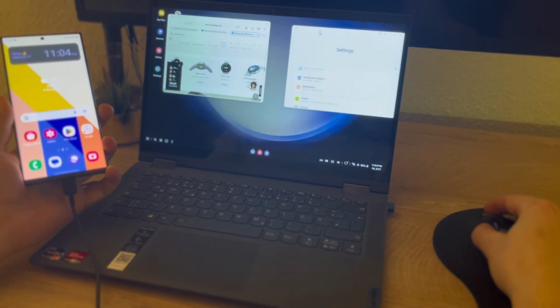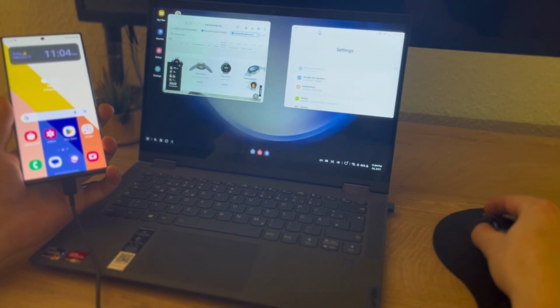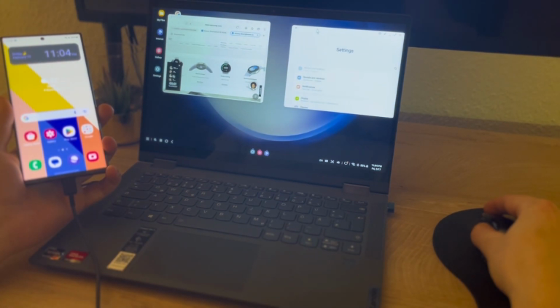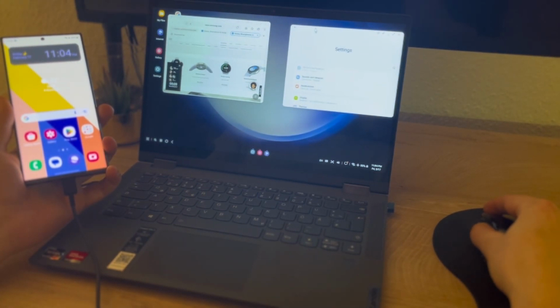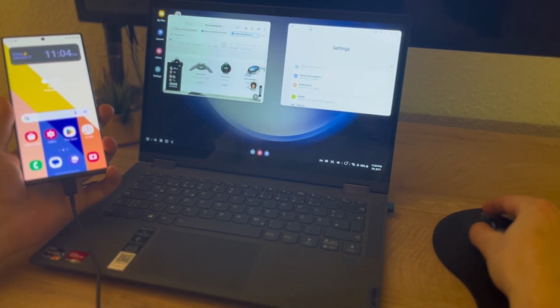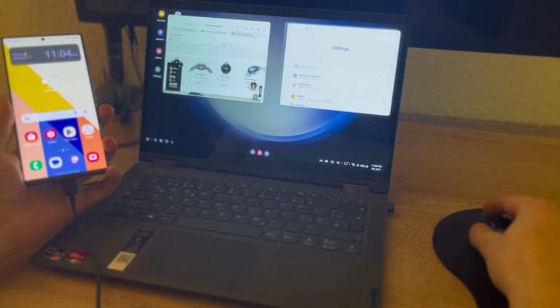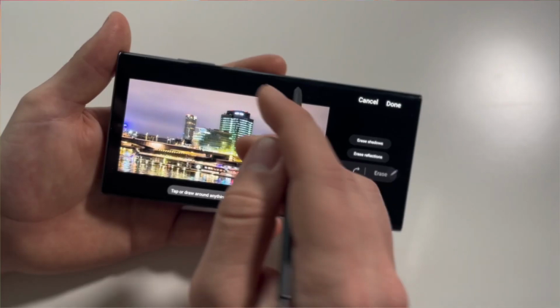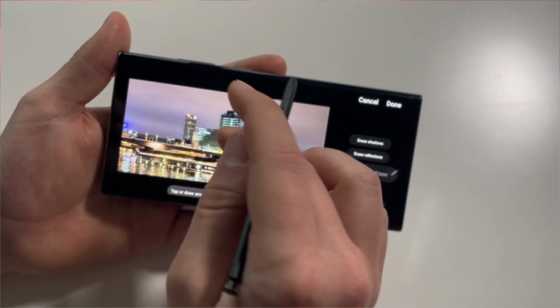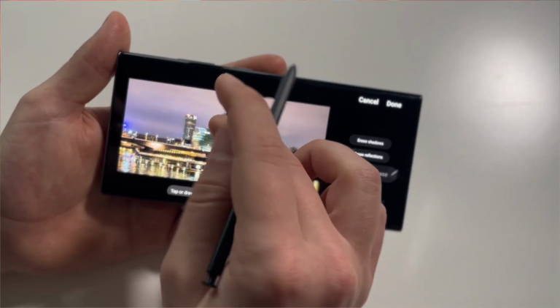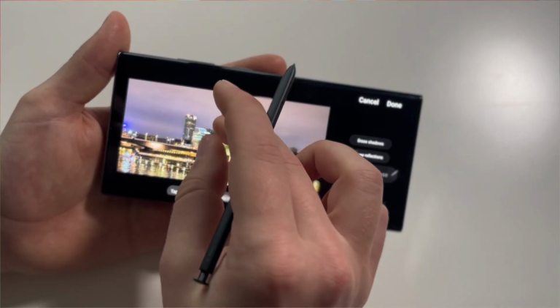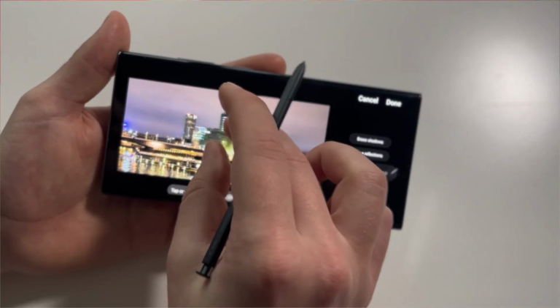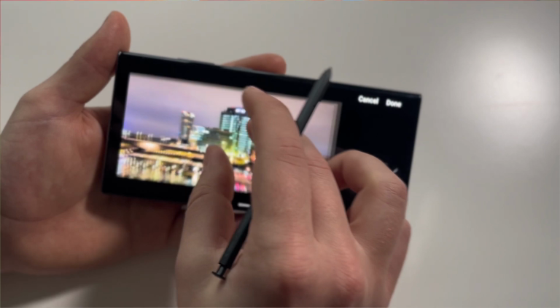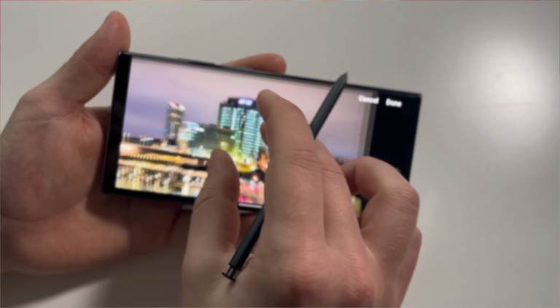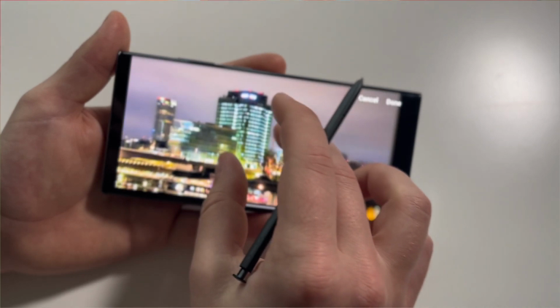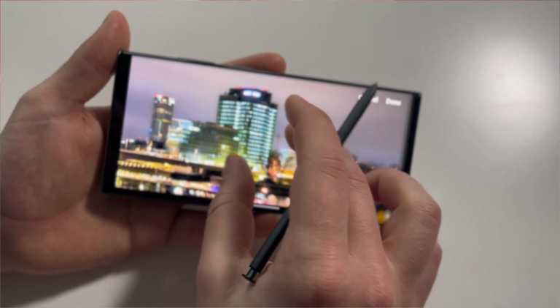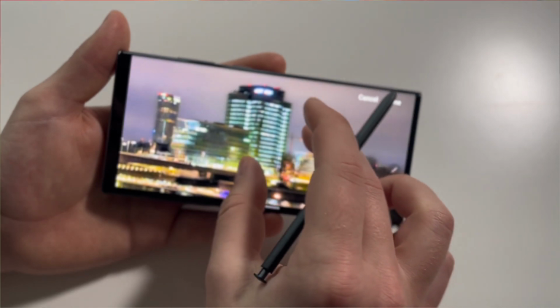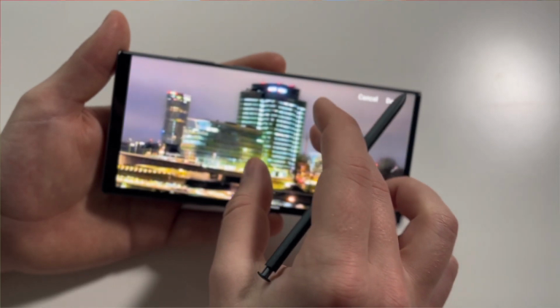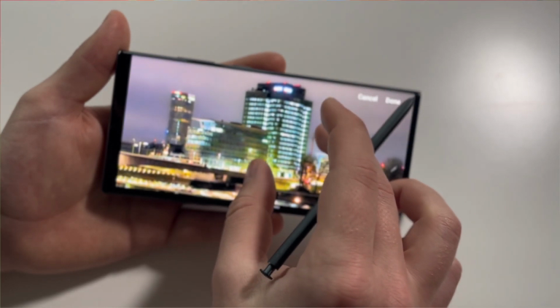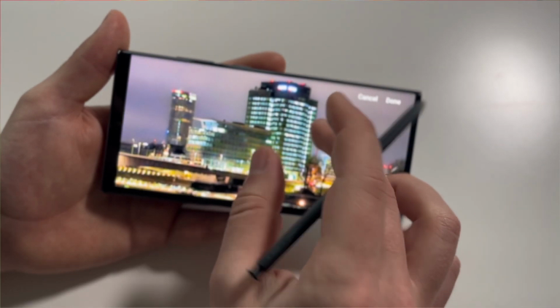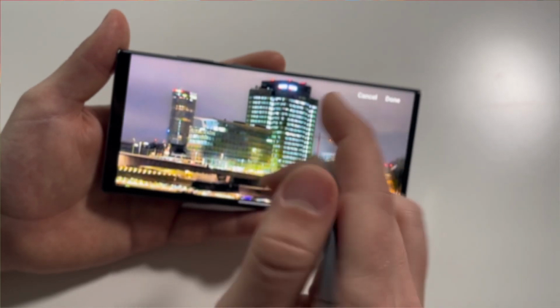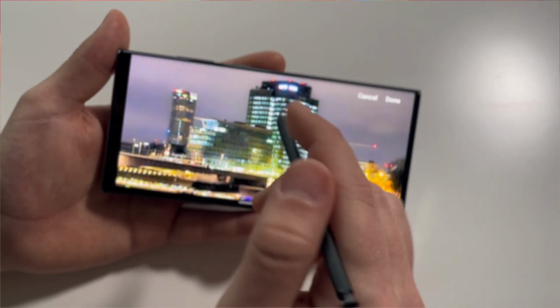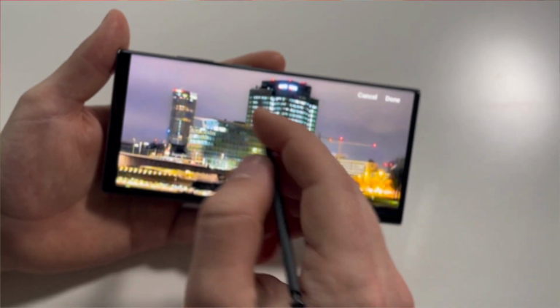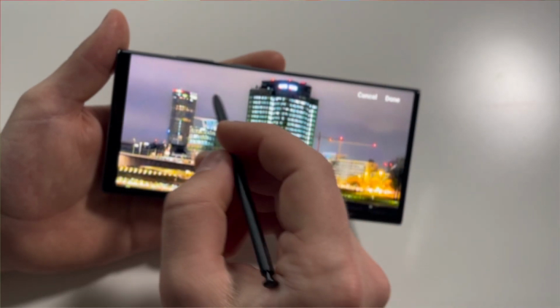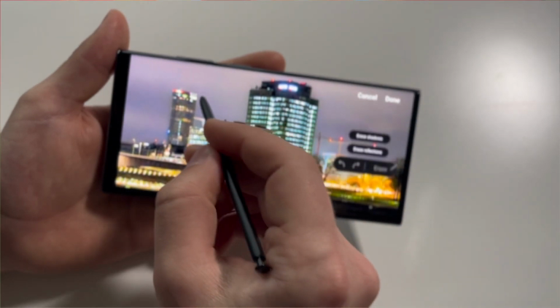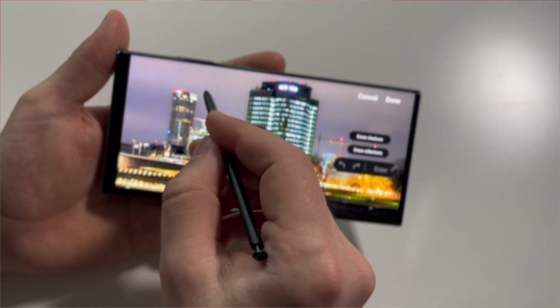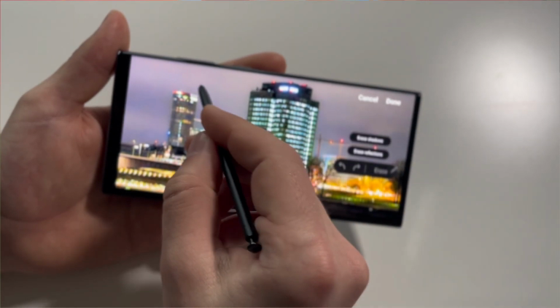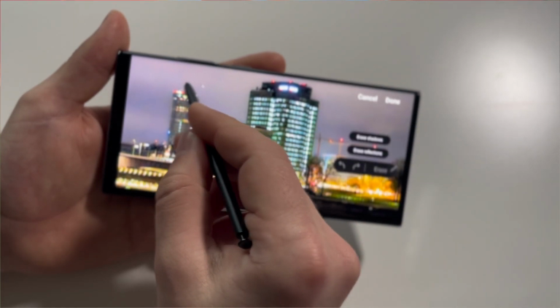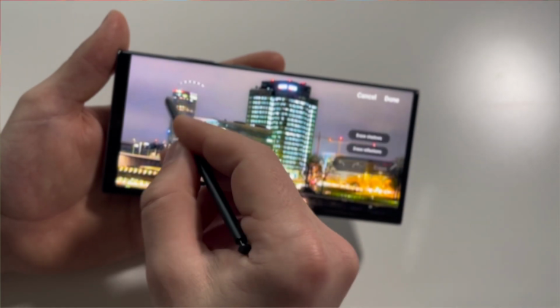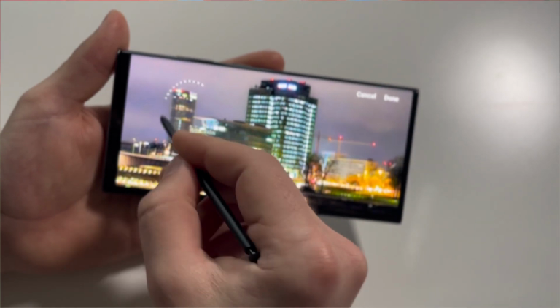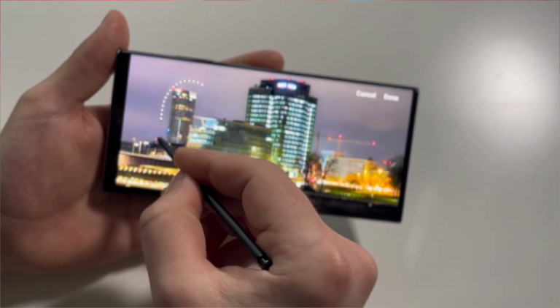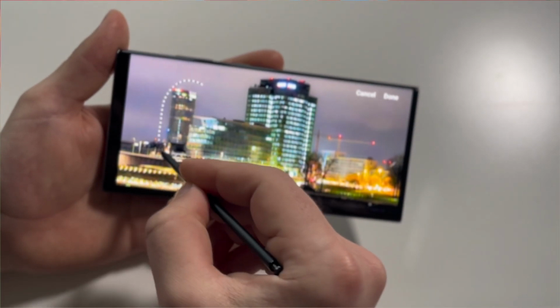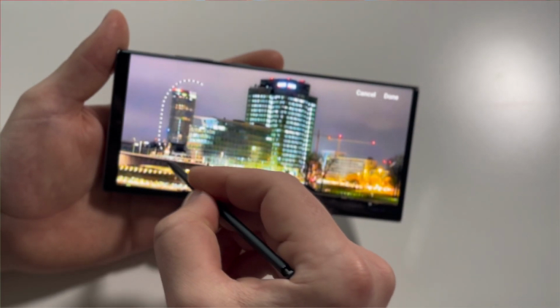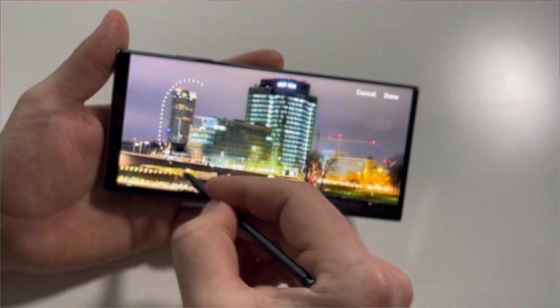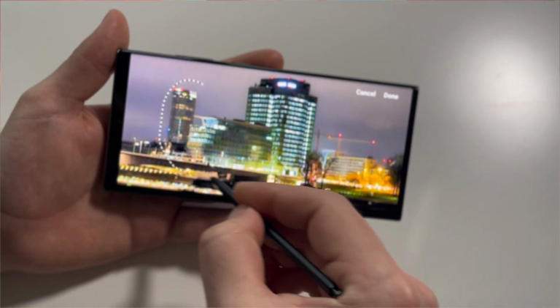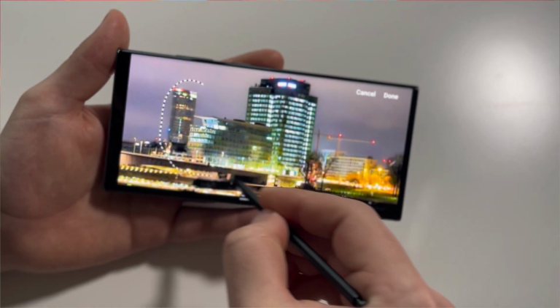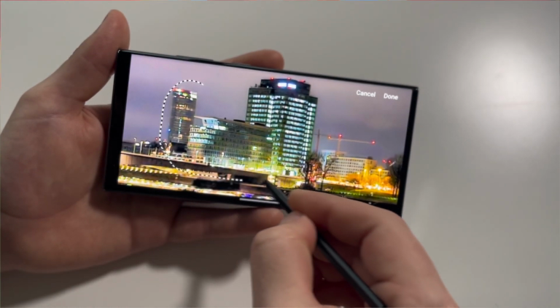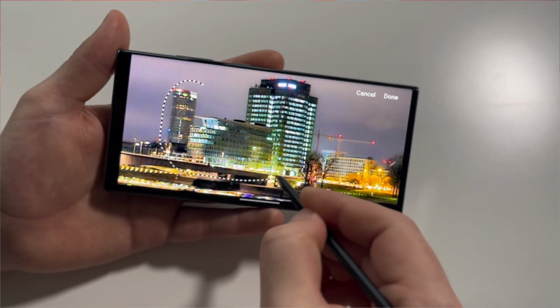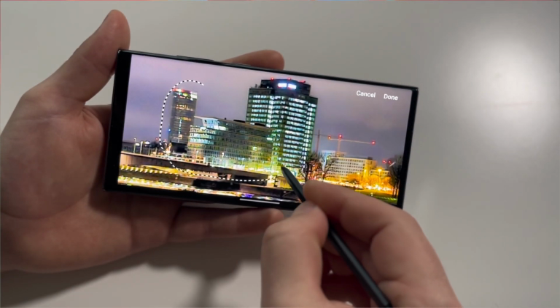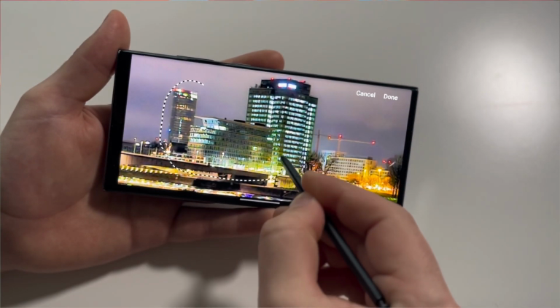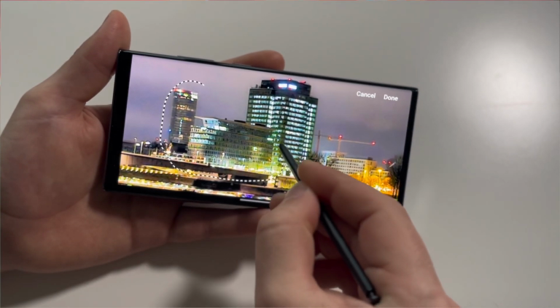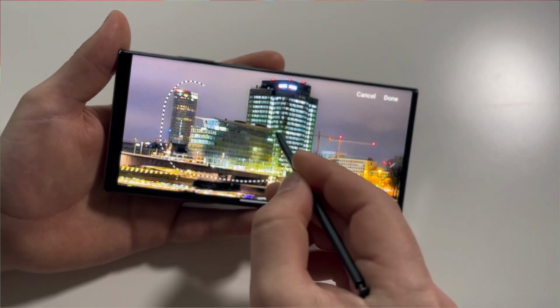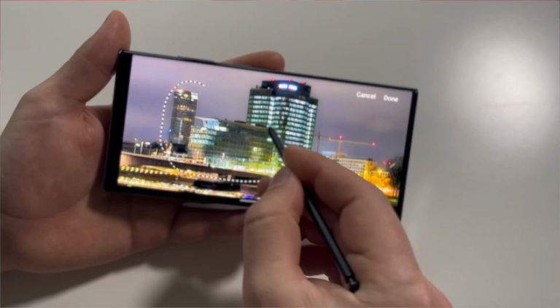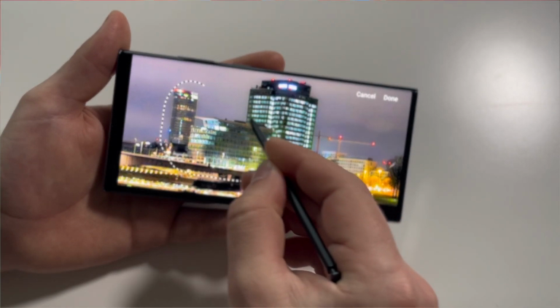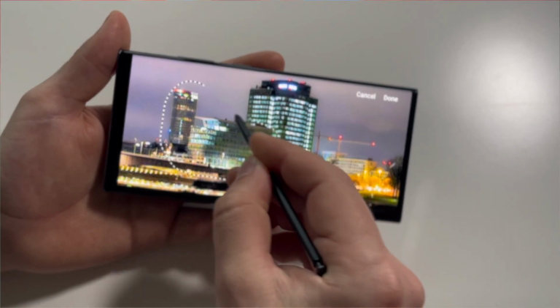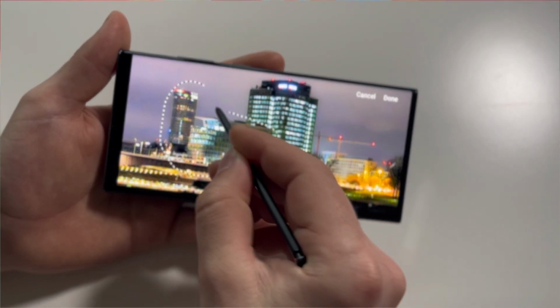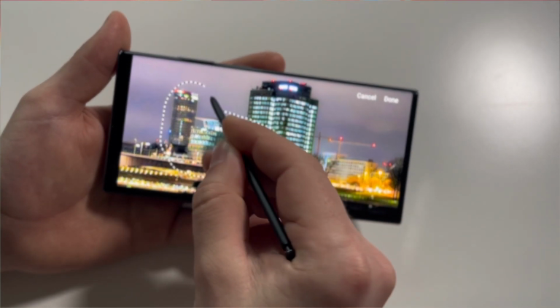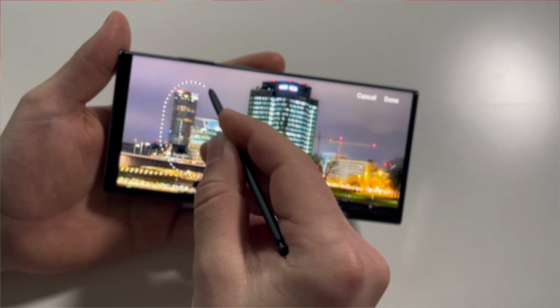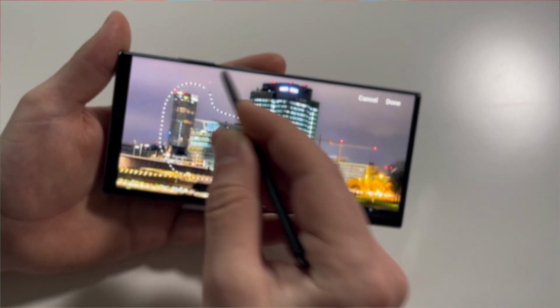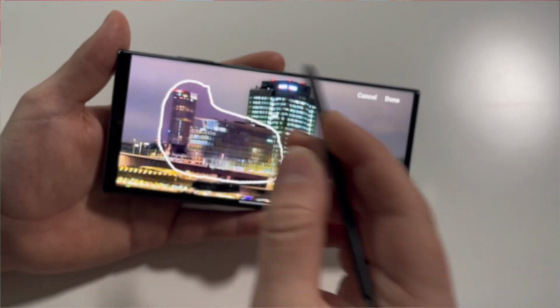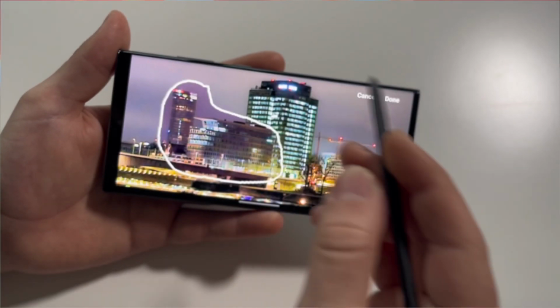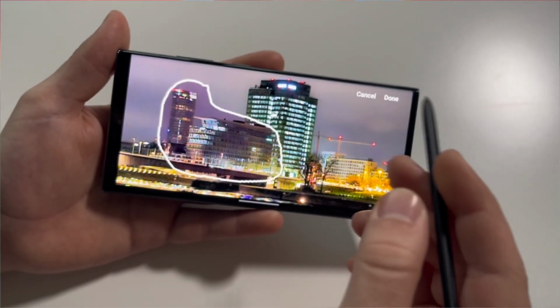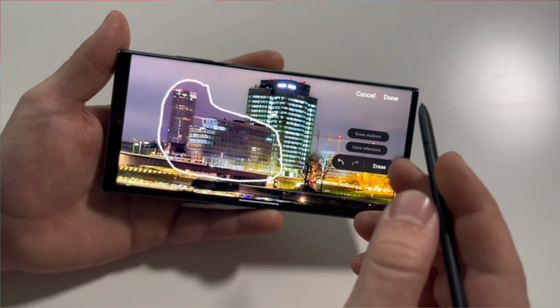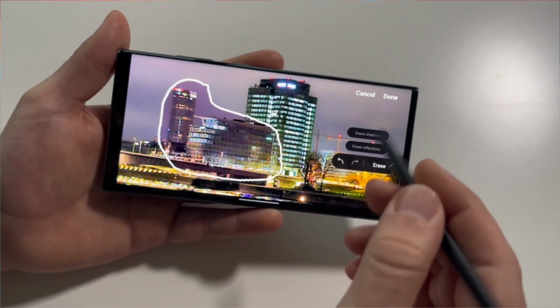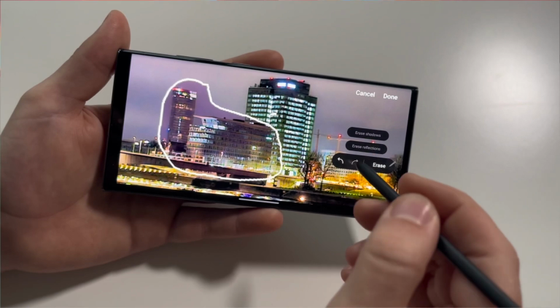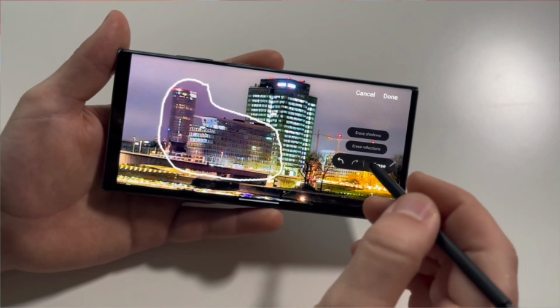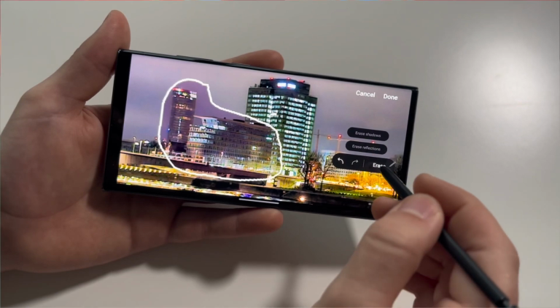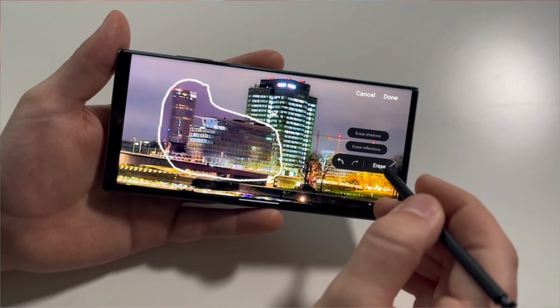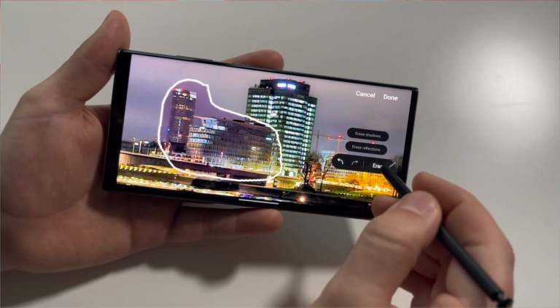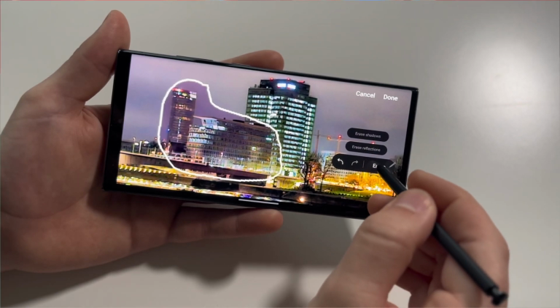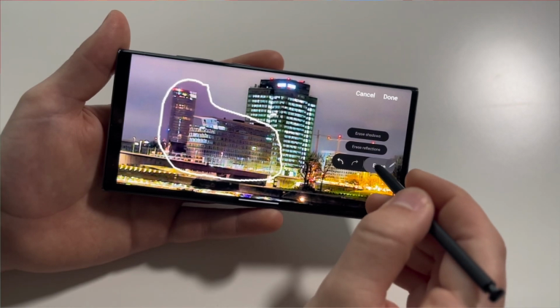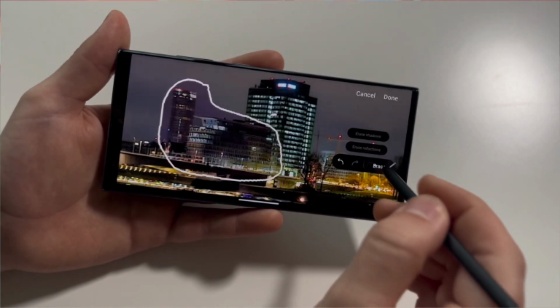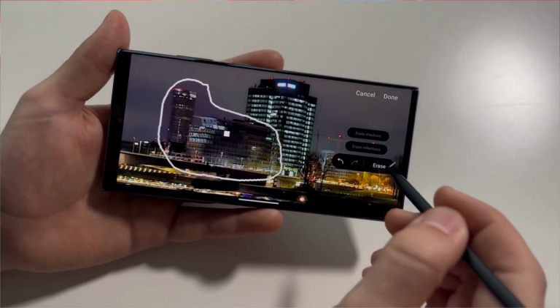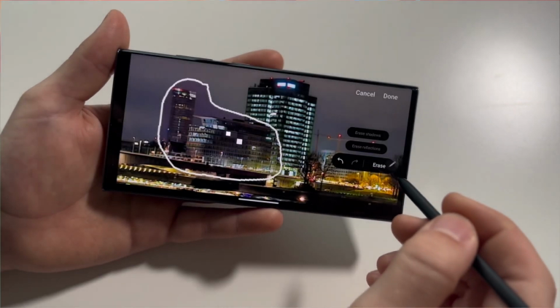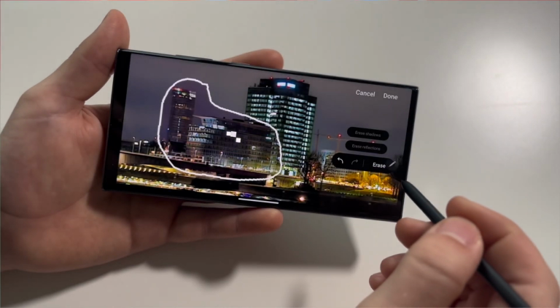I believe it has the best stylus in a smartphone in the world, so you can also use the S Pen, mark up a screenshot, and sign a PDF.